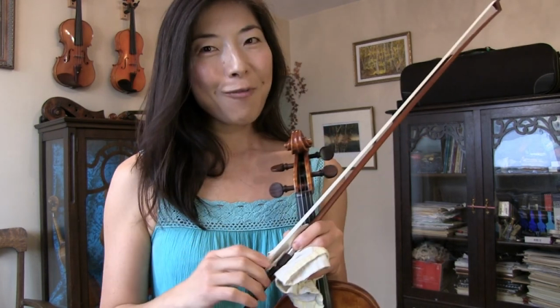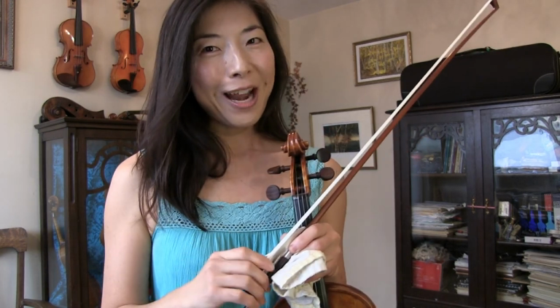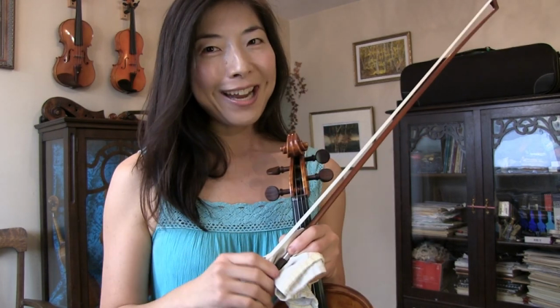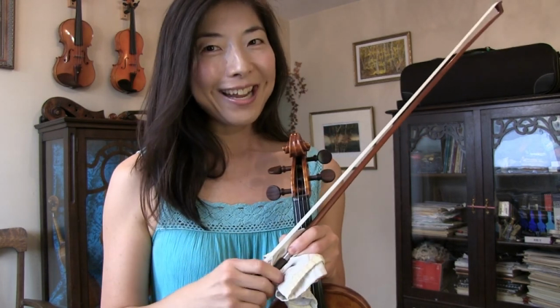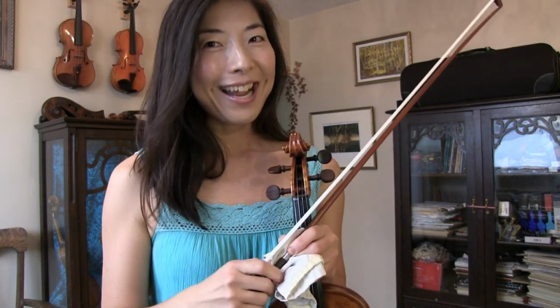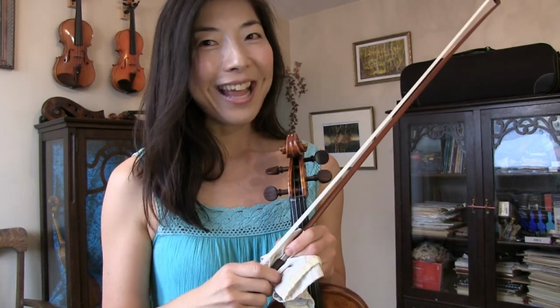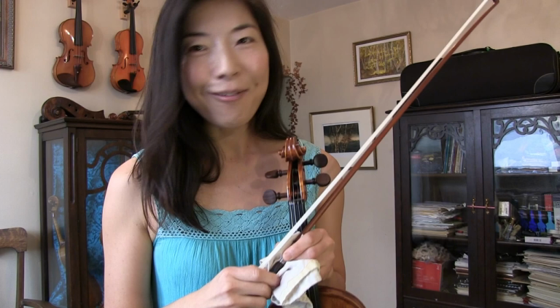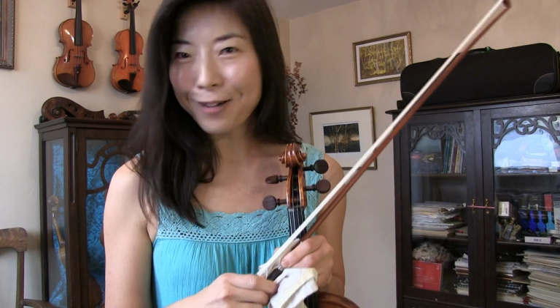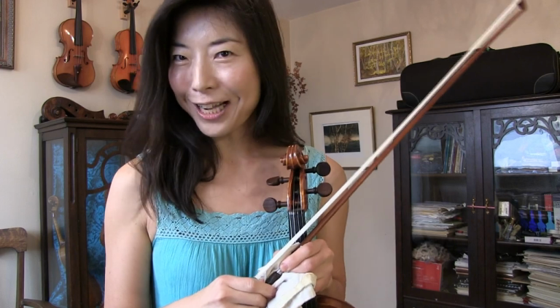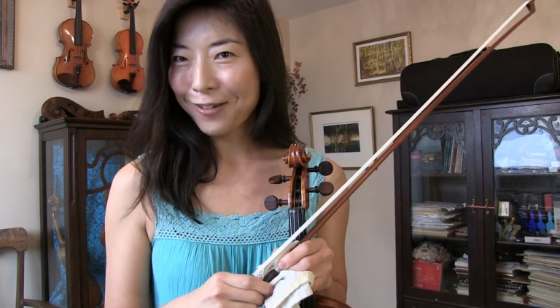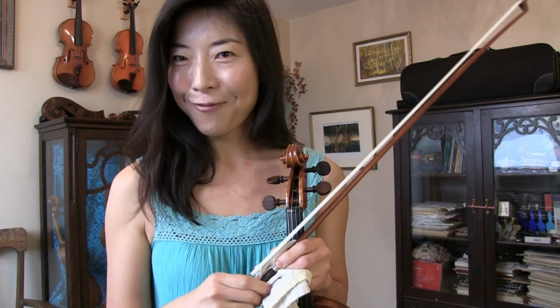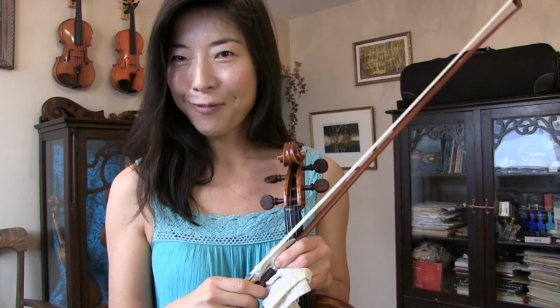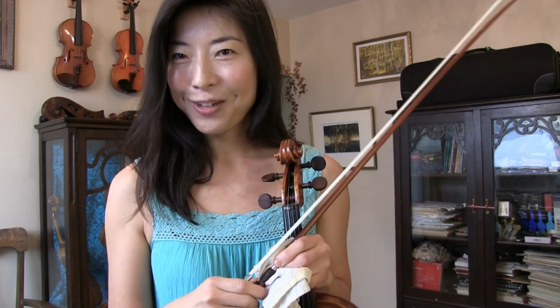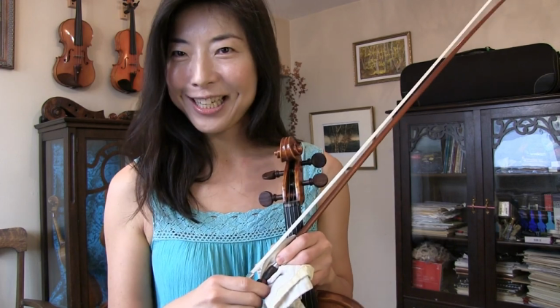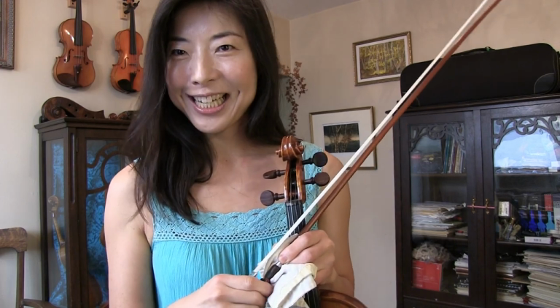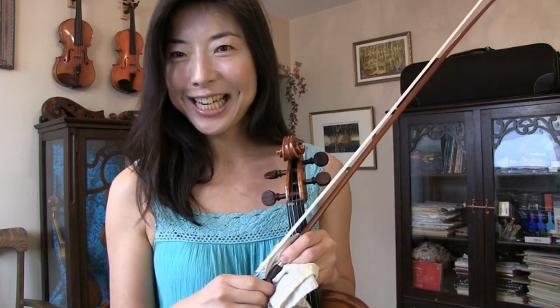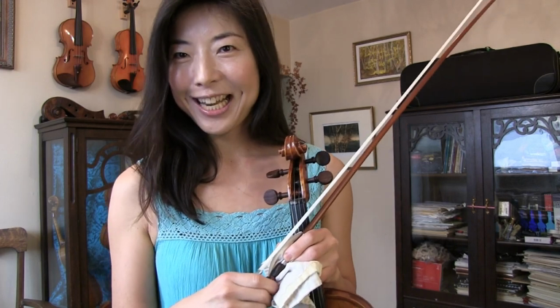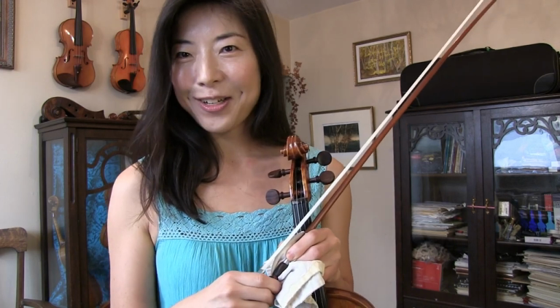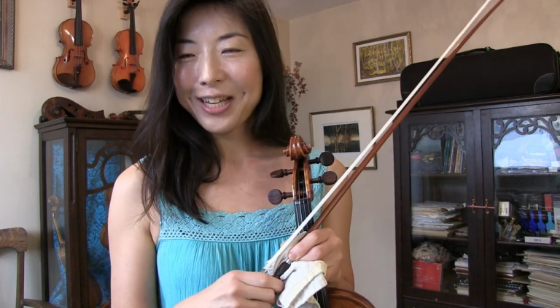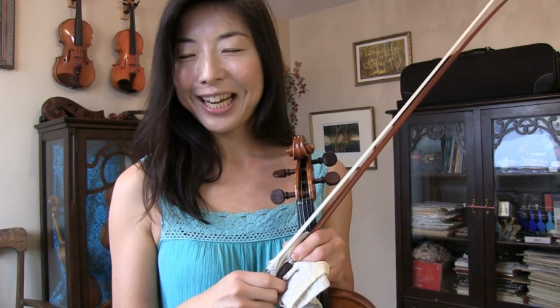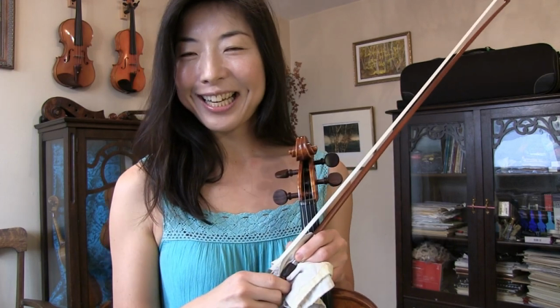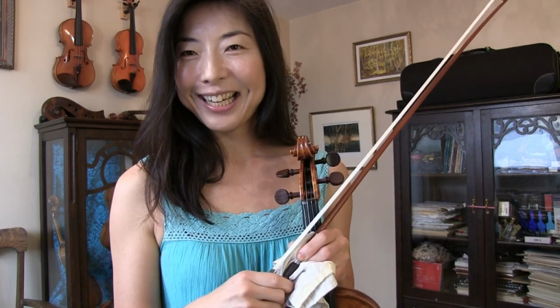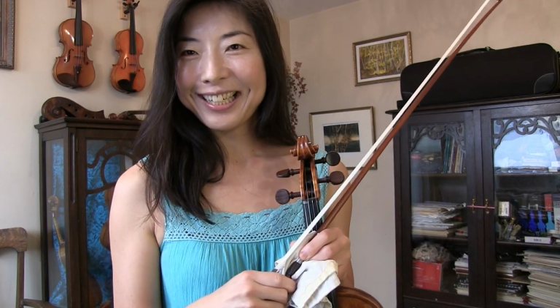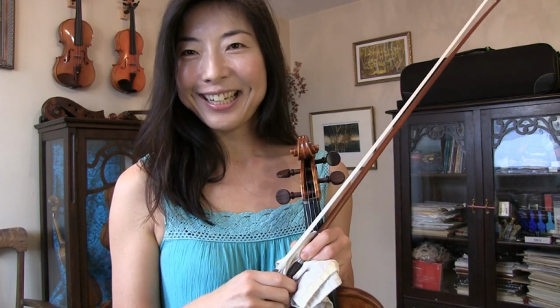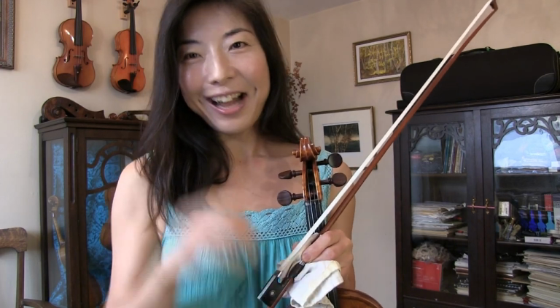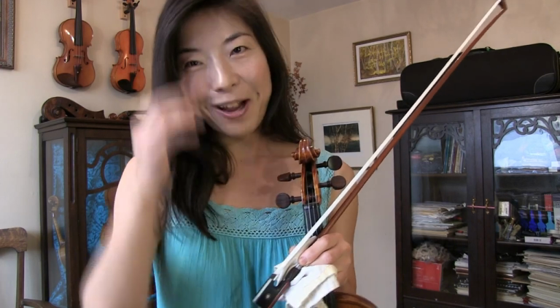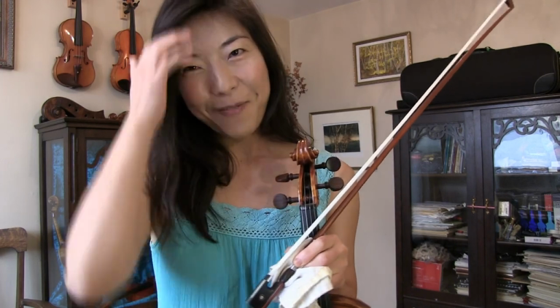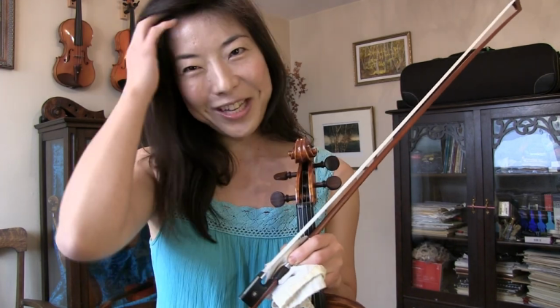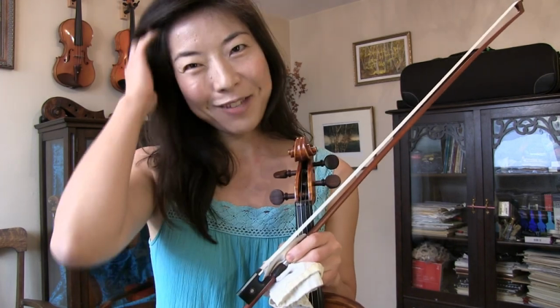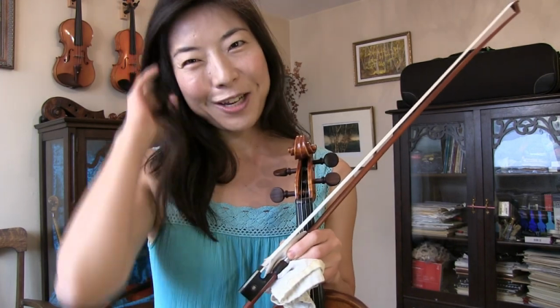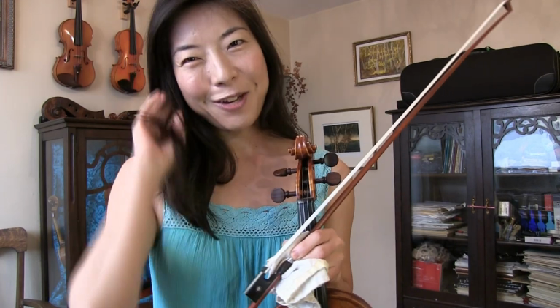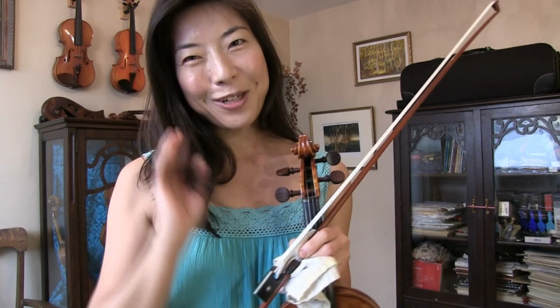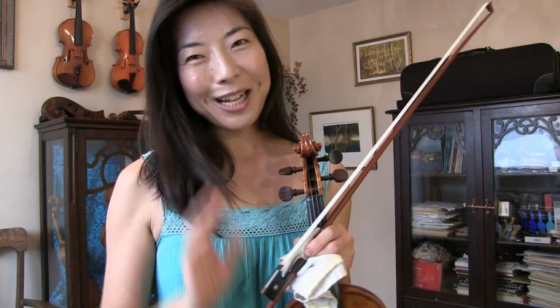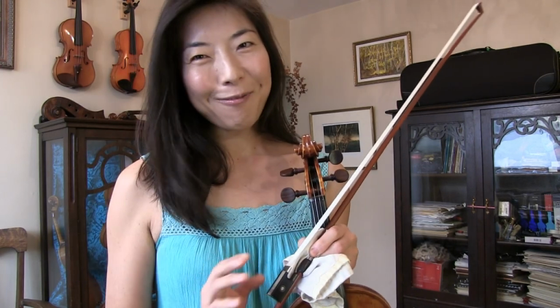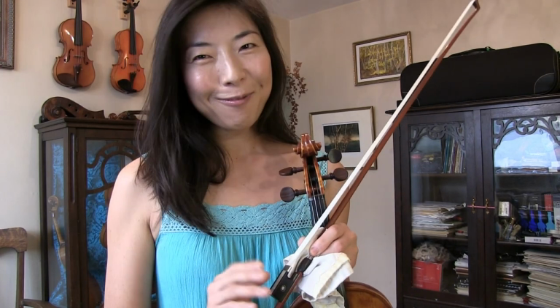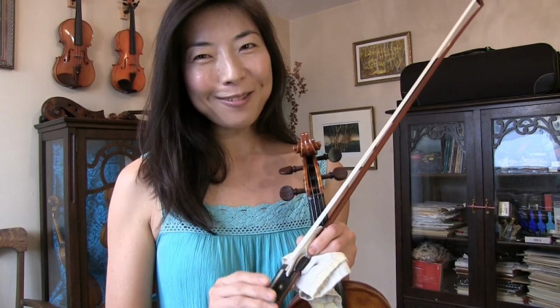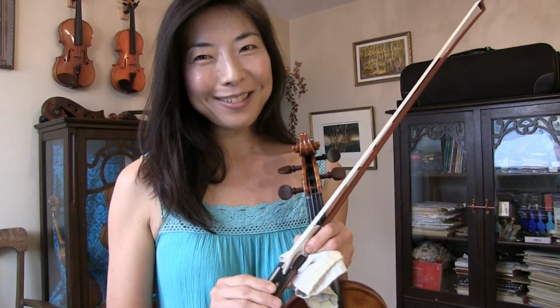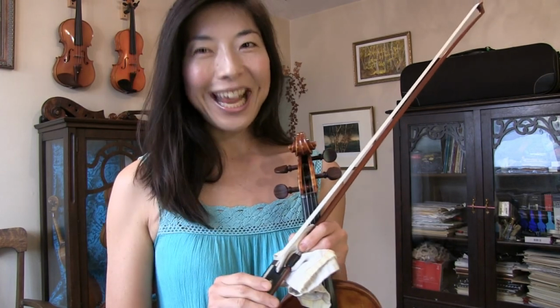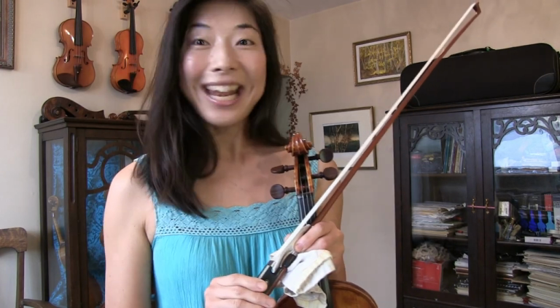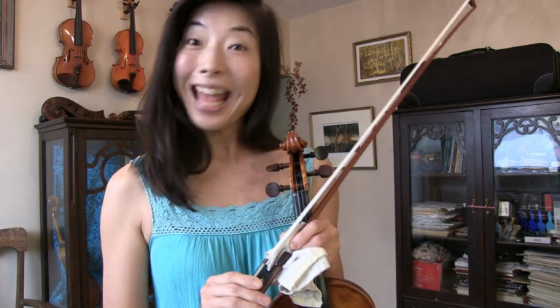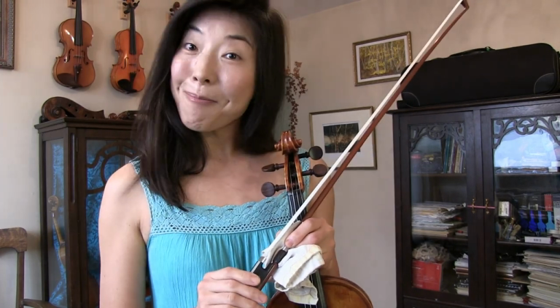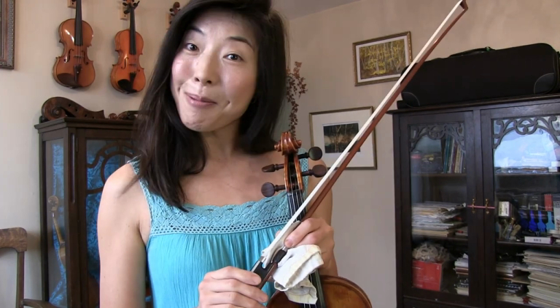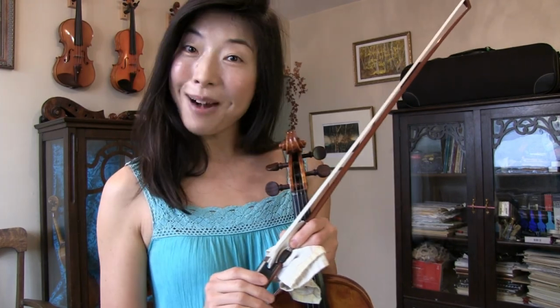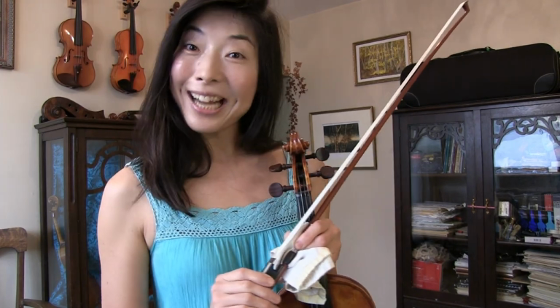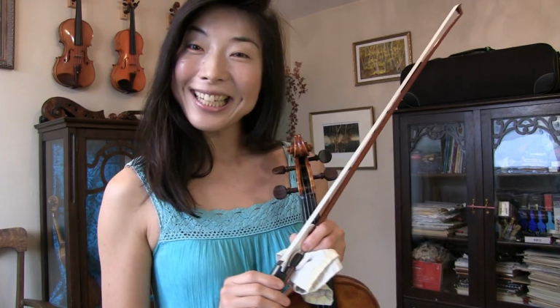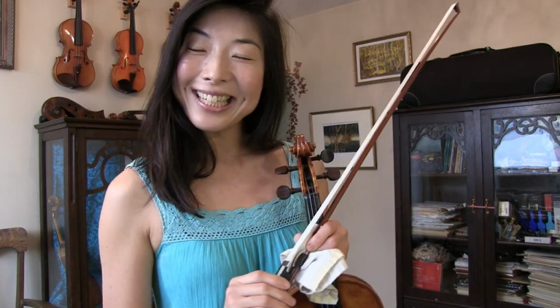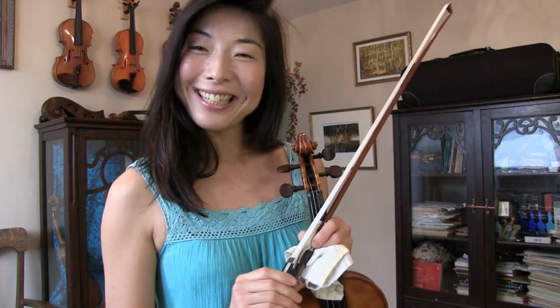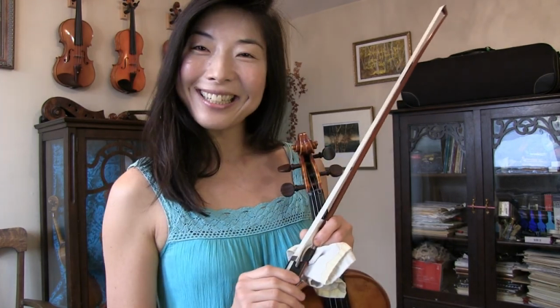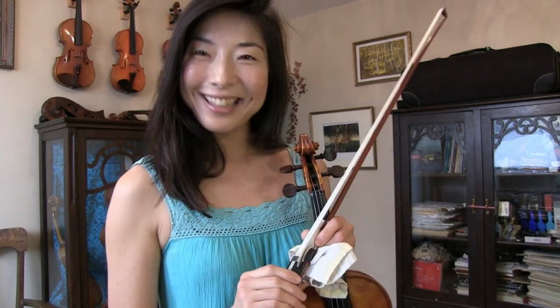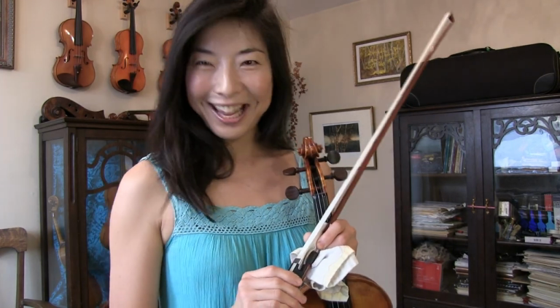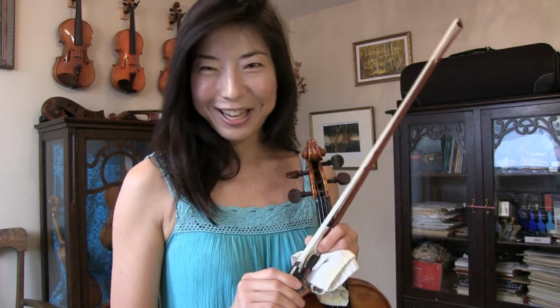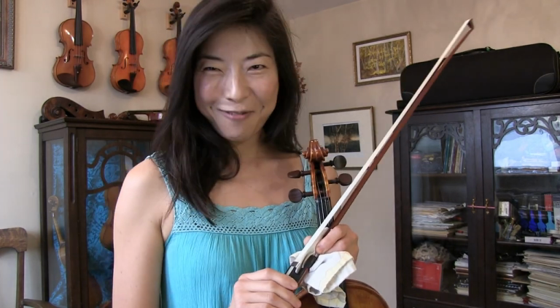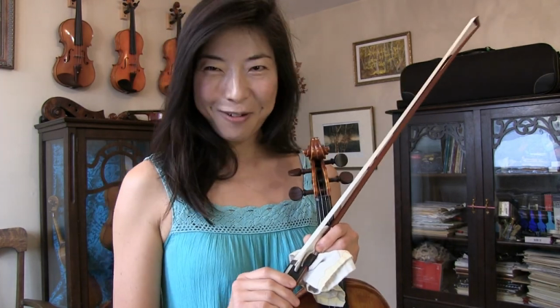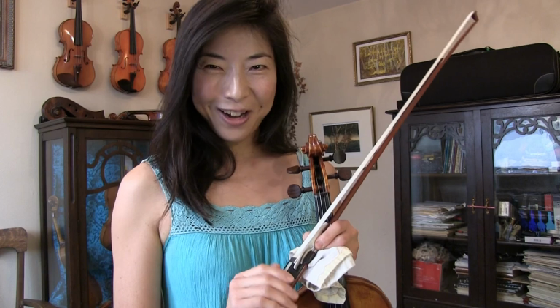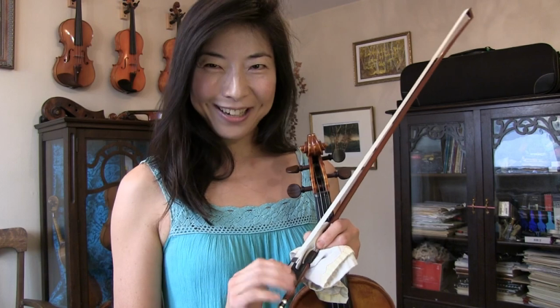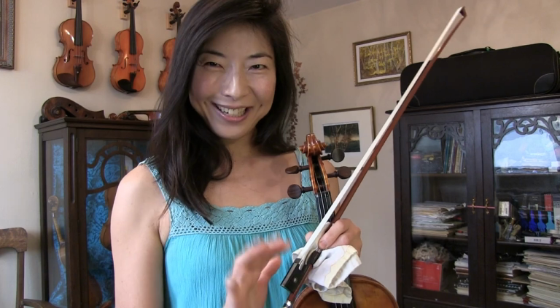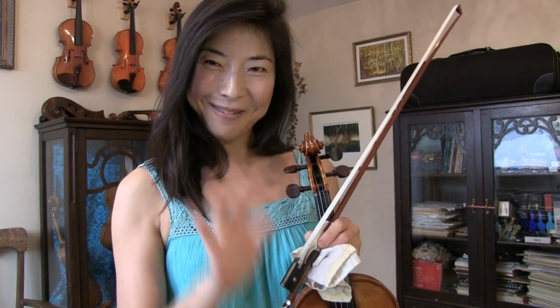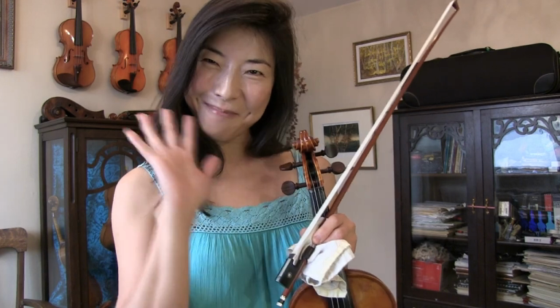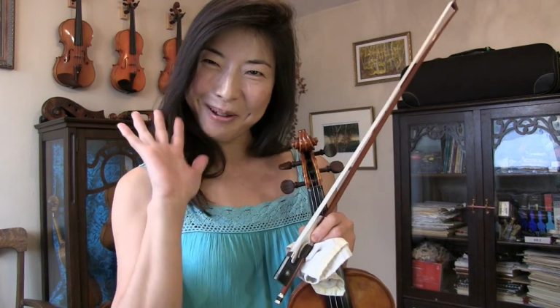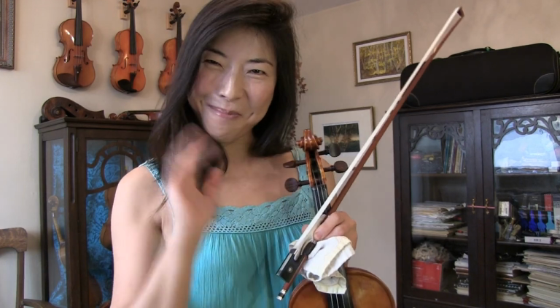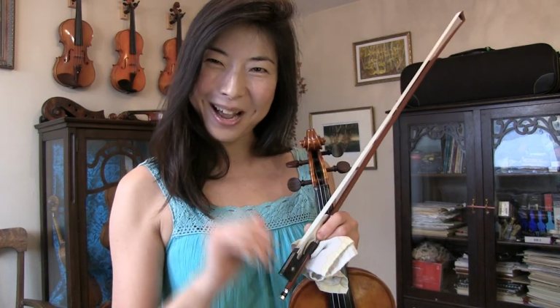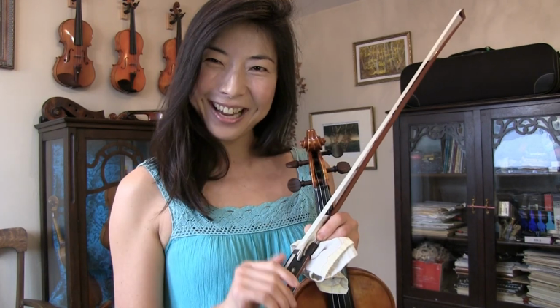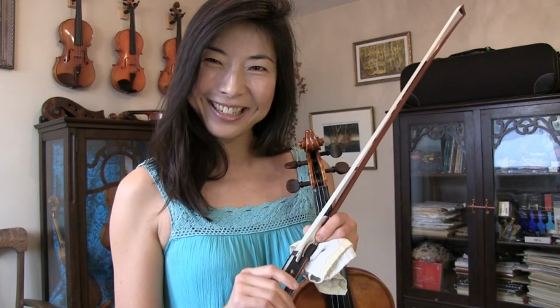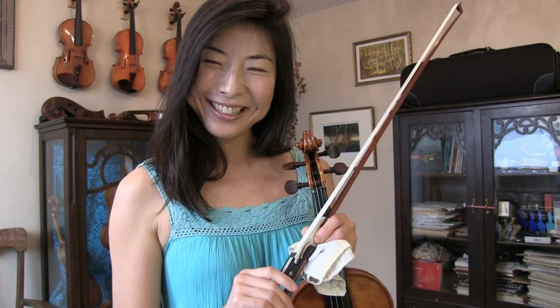Use it right and have lots of fun with this glissando technique. I hope this video was helpful, and happy practicing. Thank you for watching. Bye-bye.